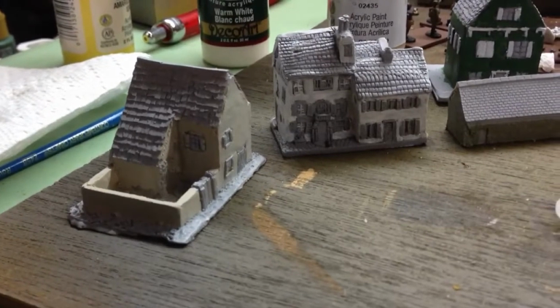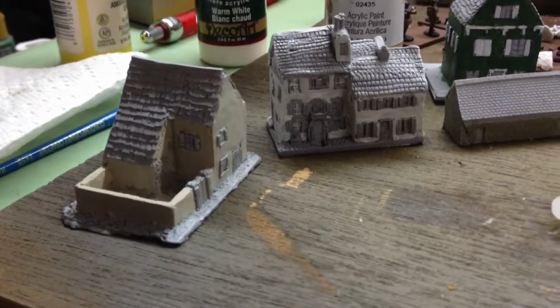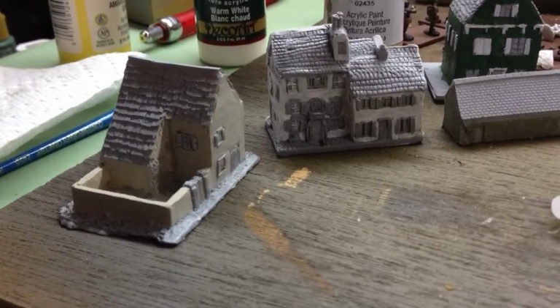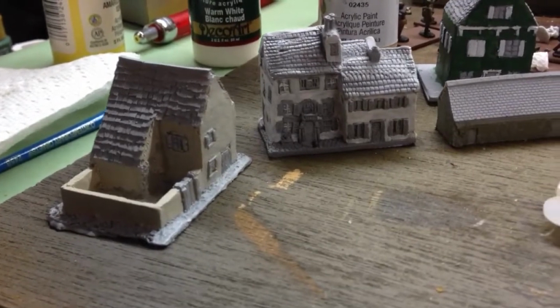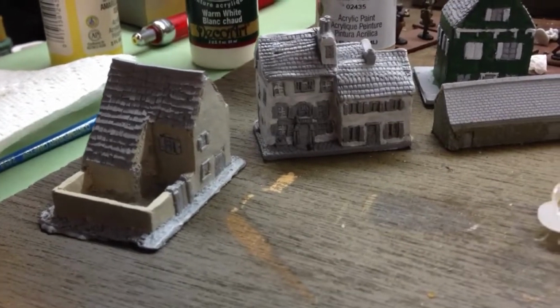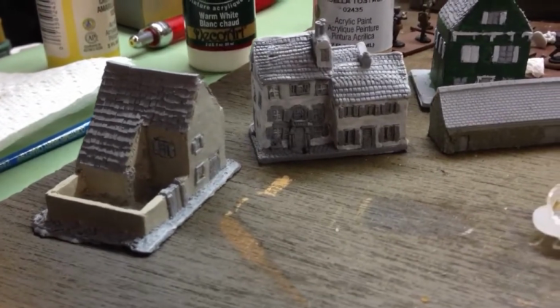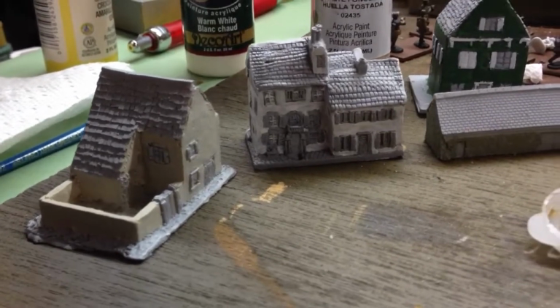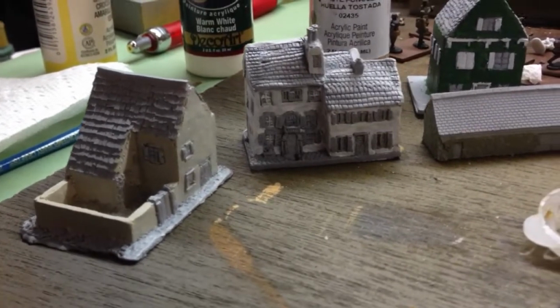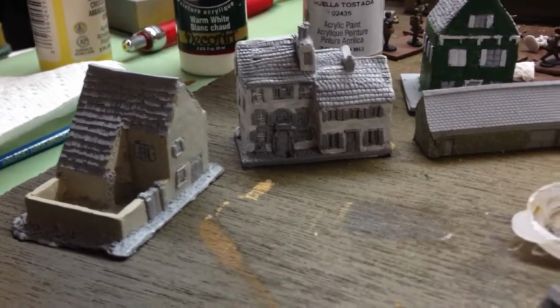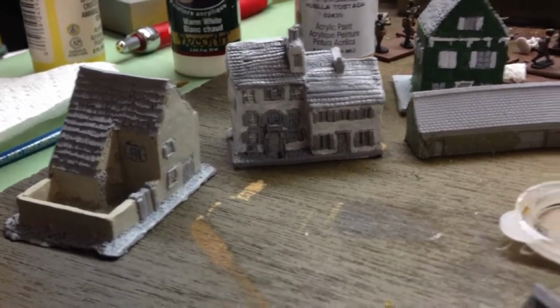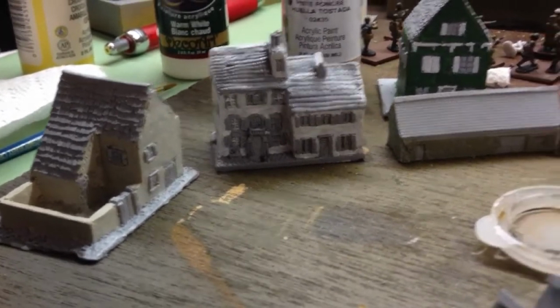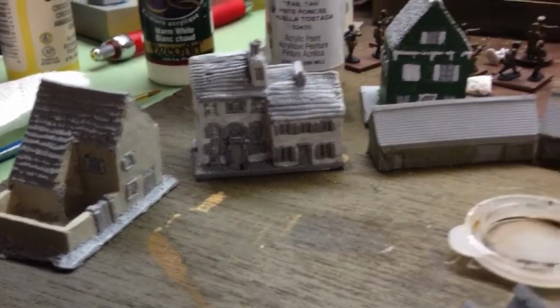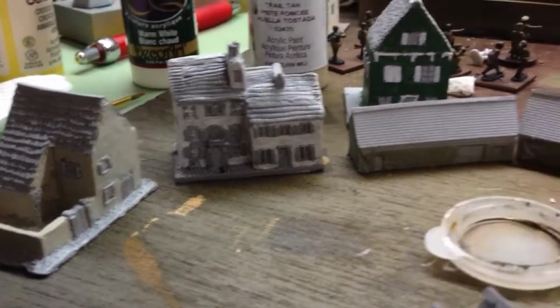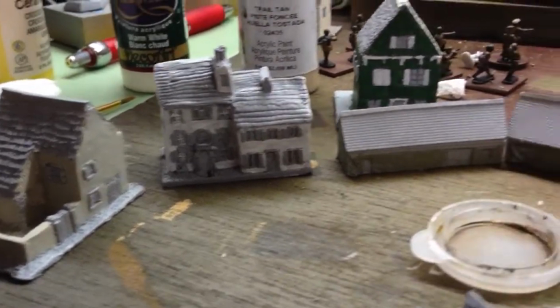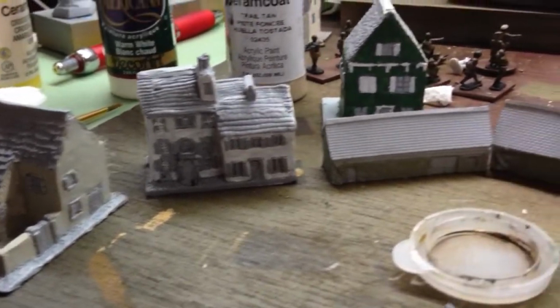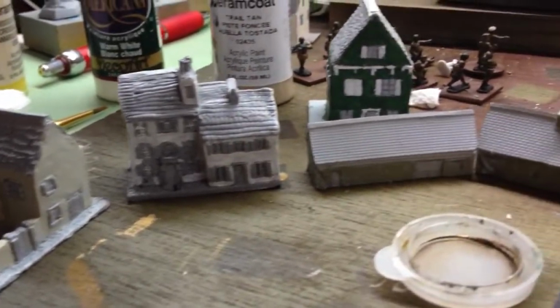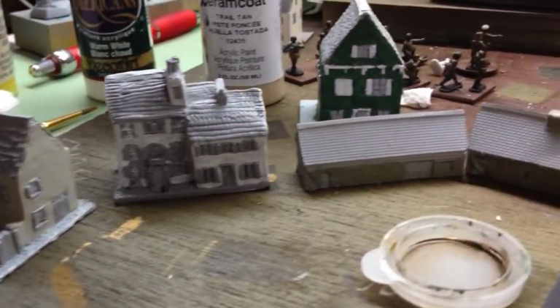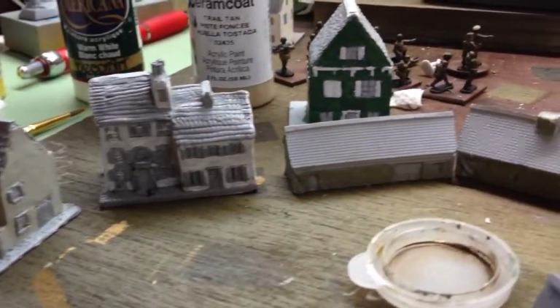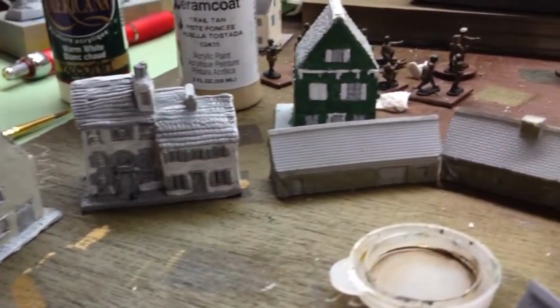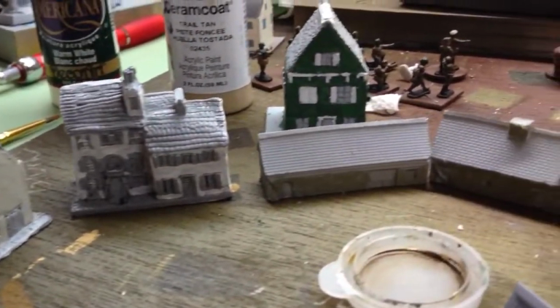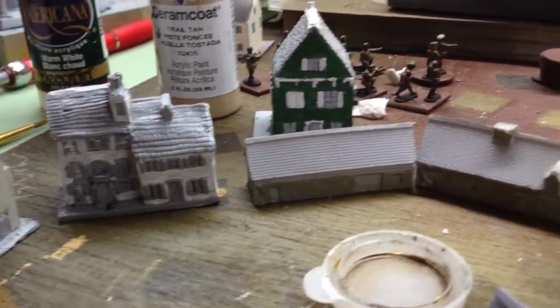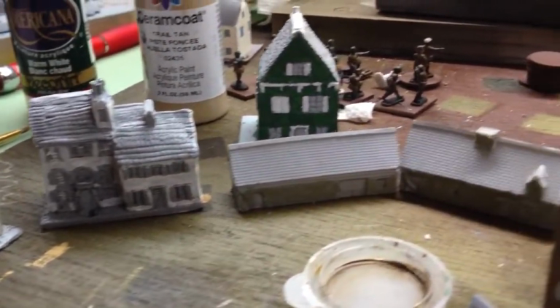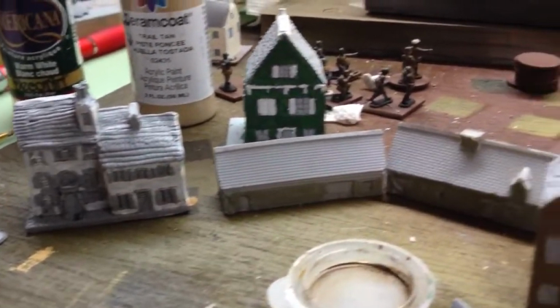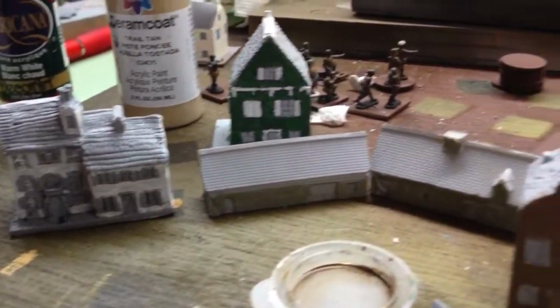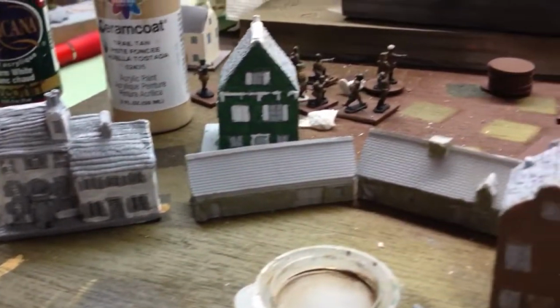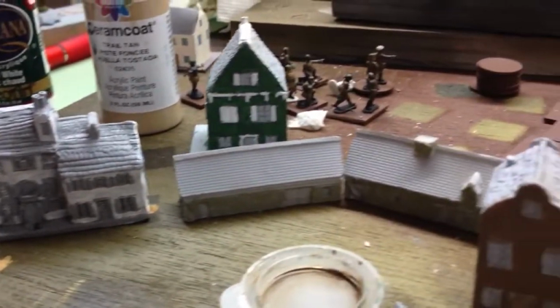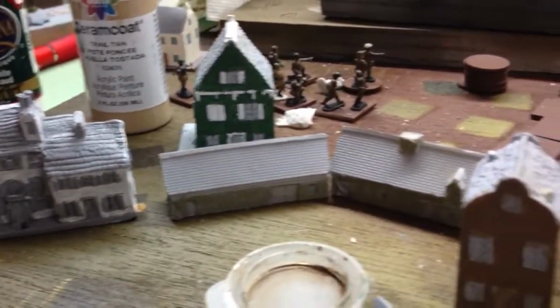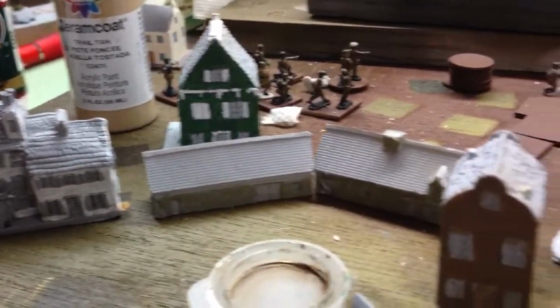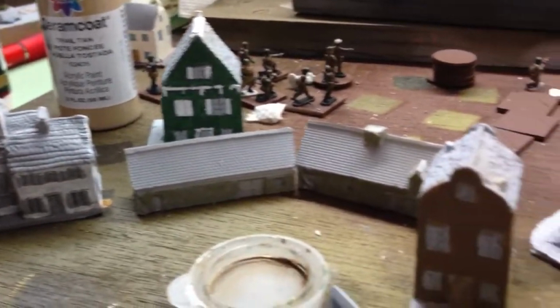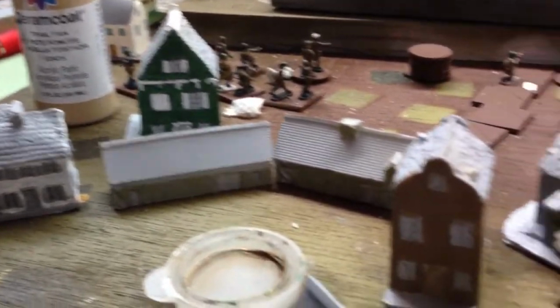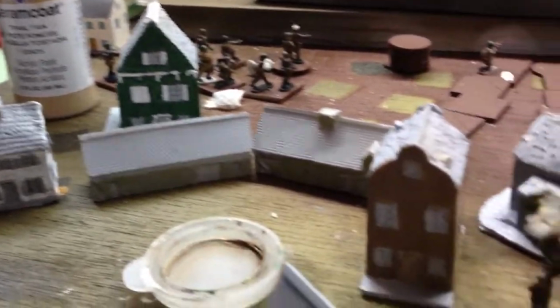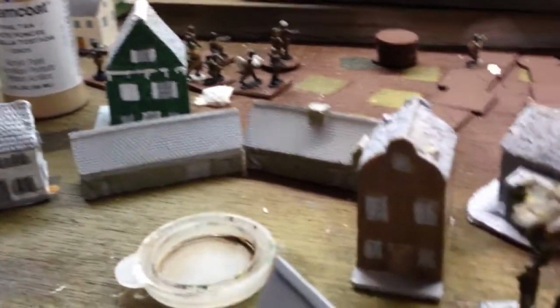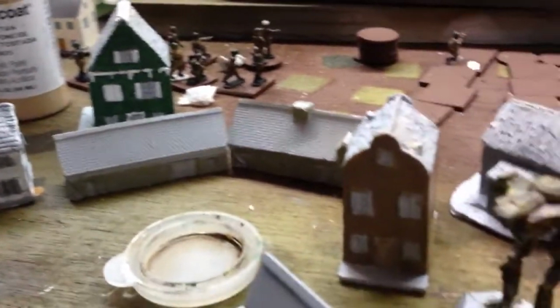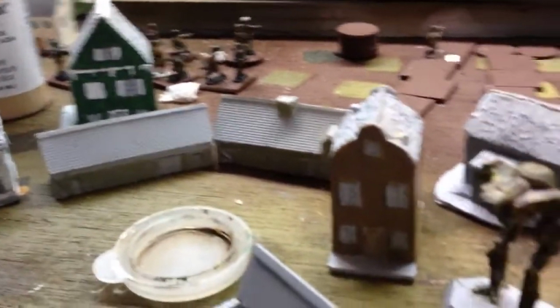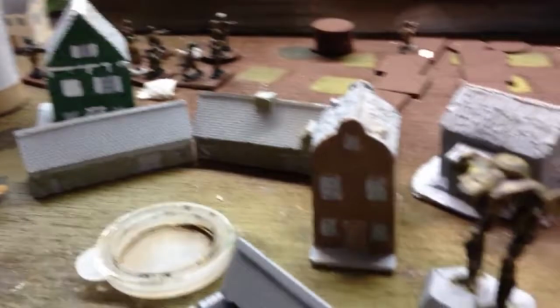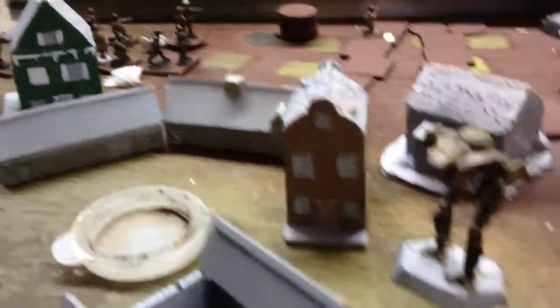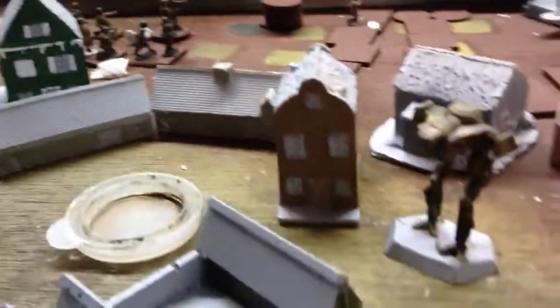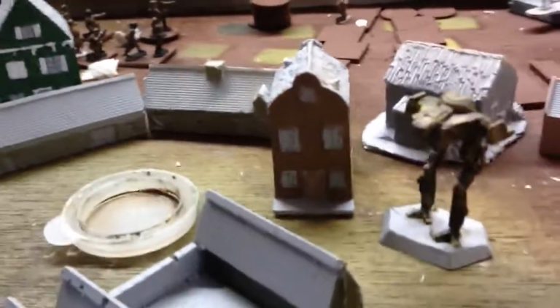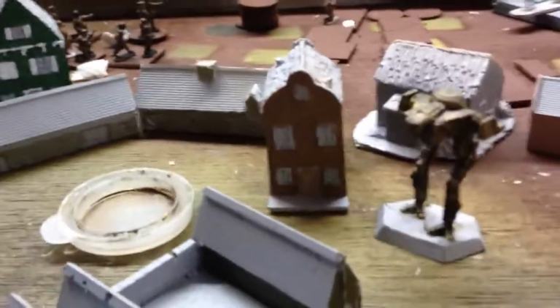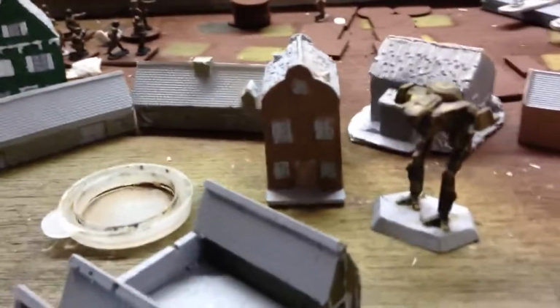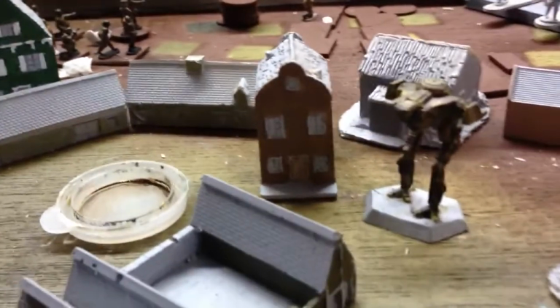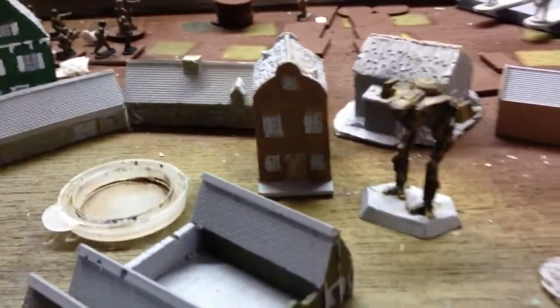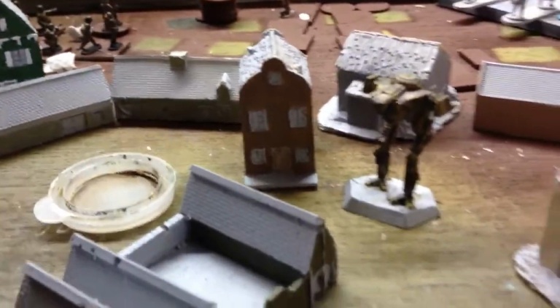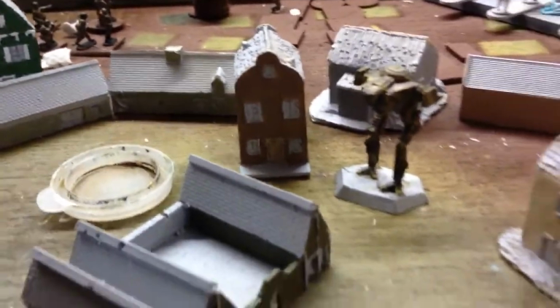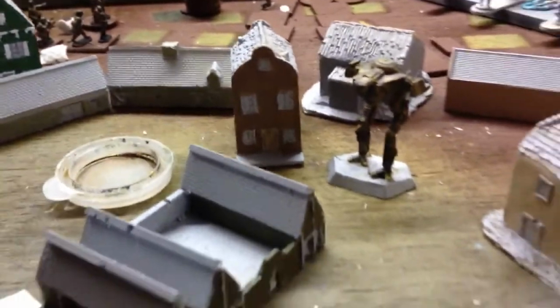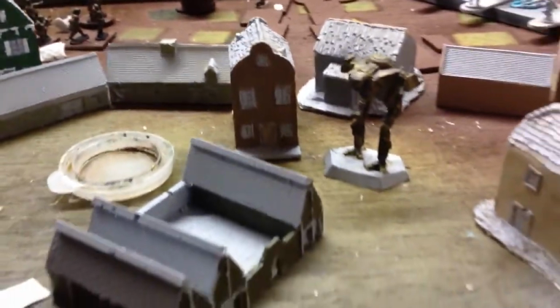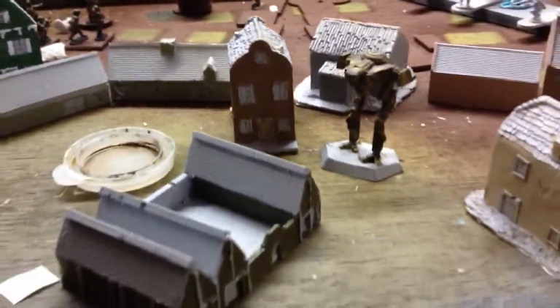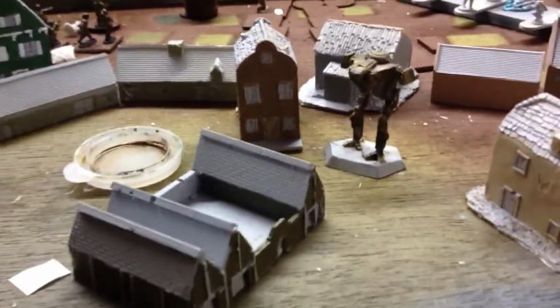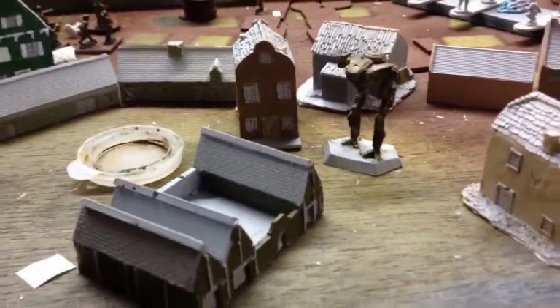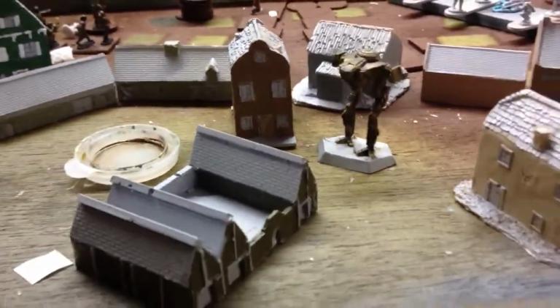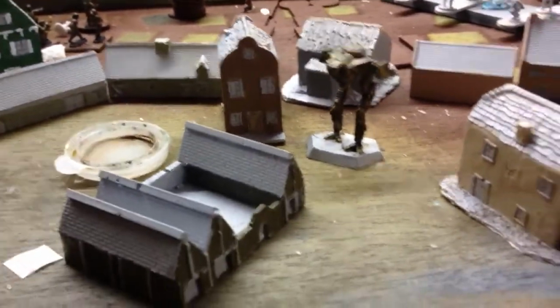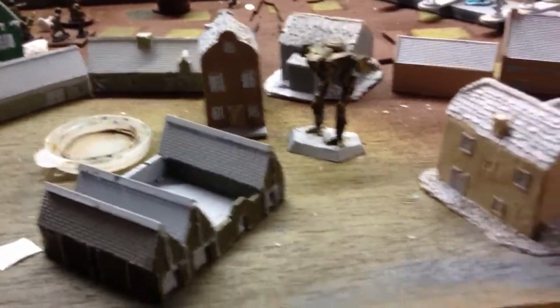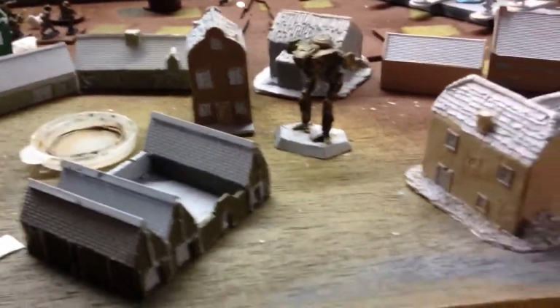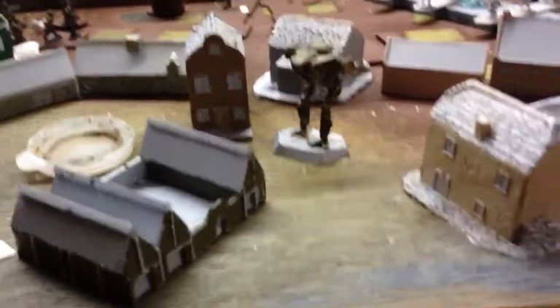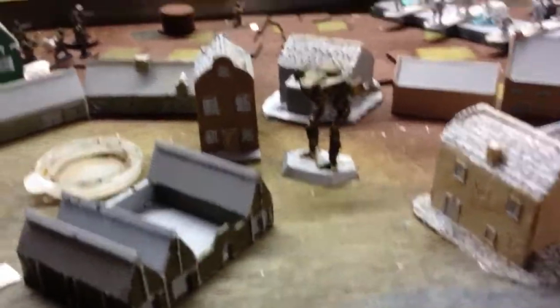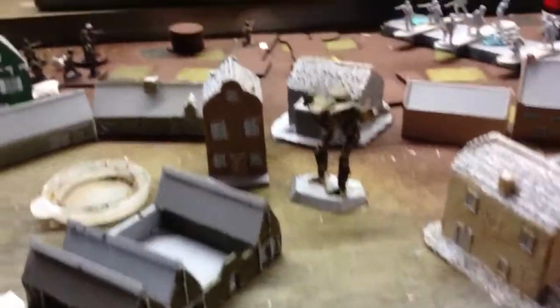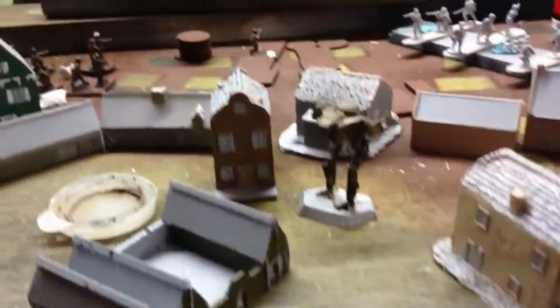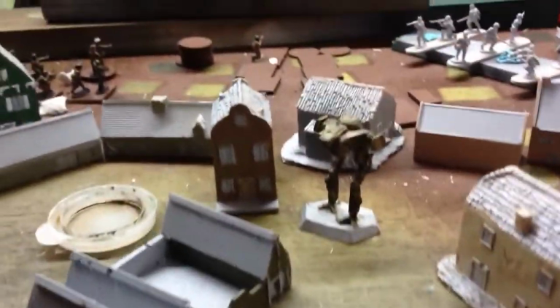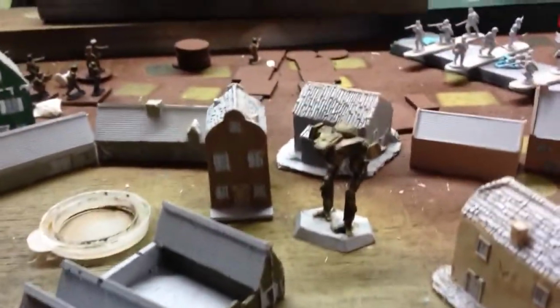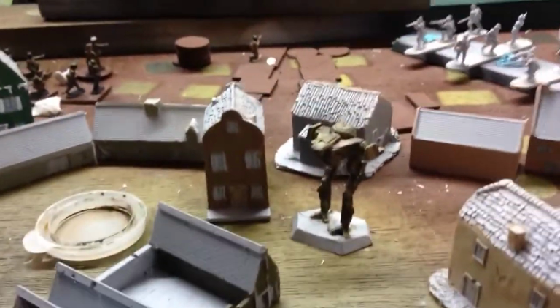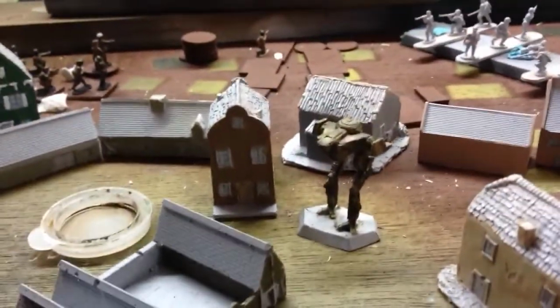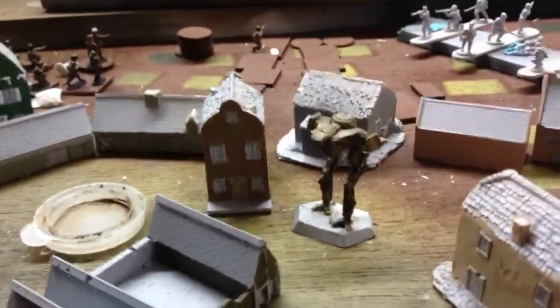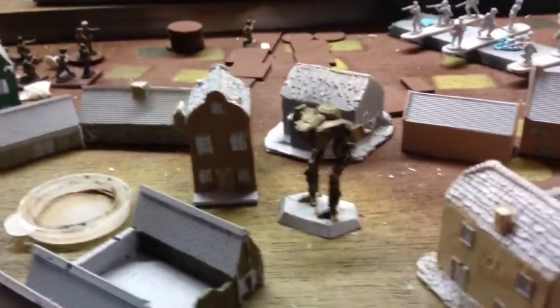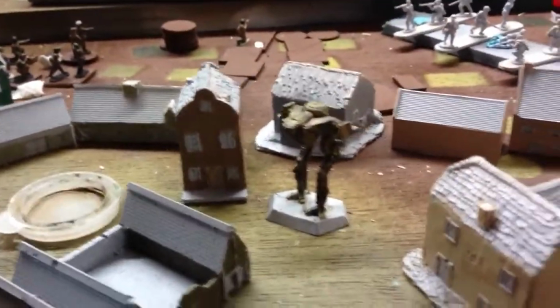I thought I was making better progress, but it's about the same — two hours, and ten more houses based.